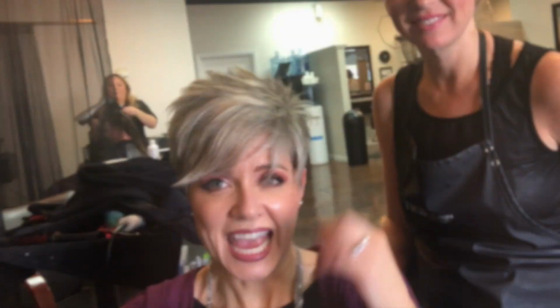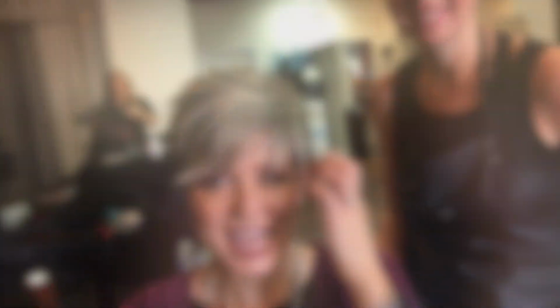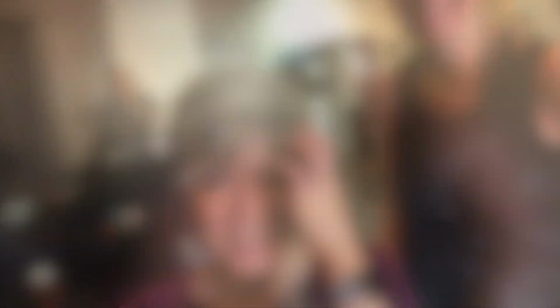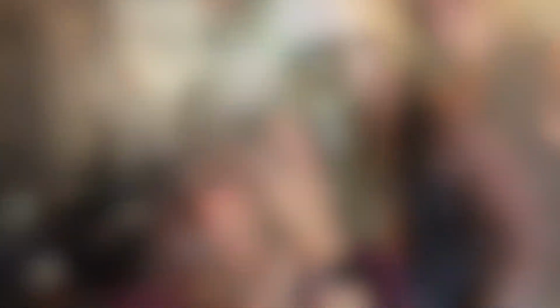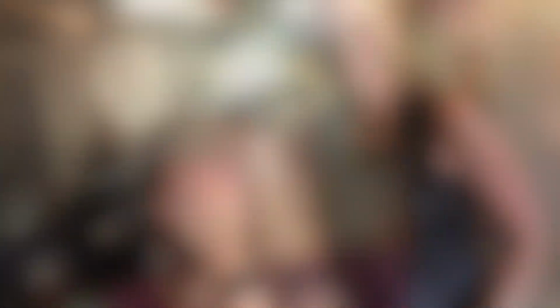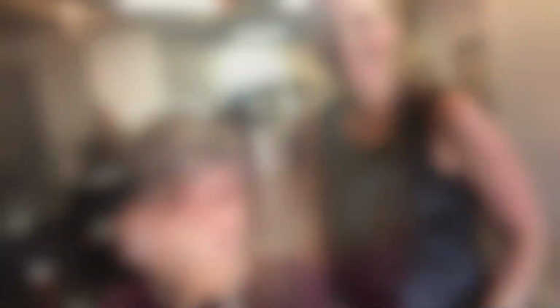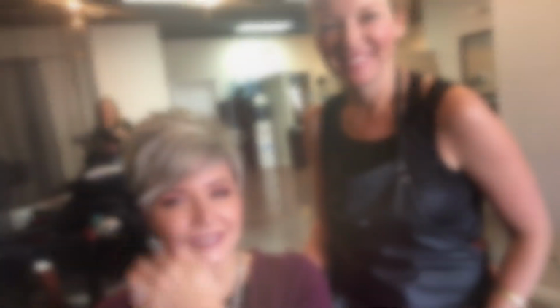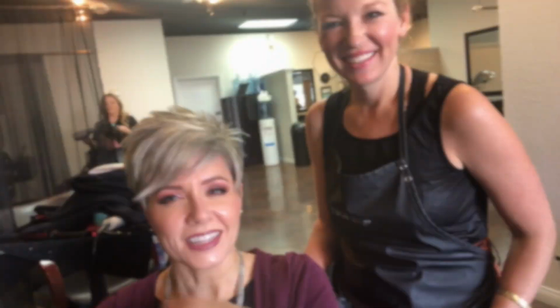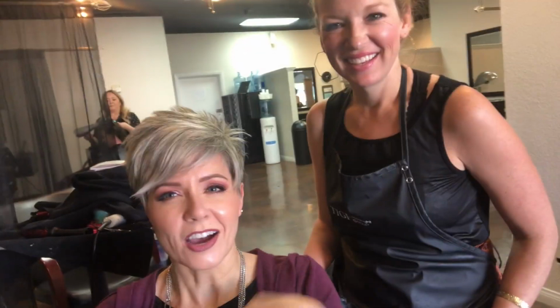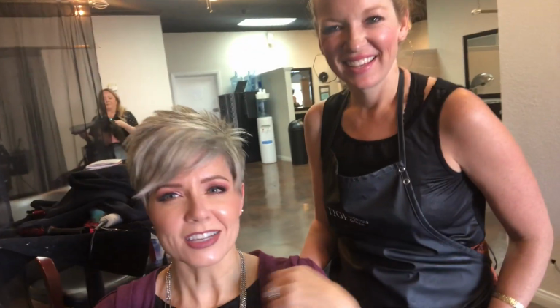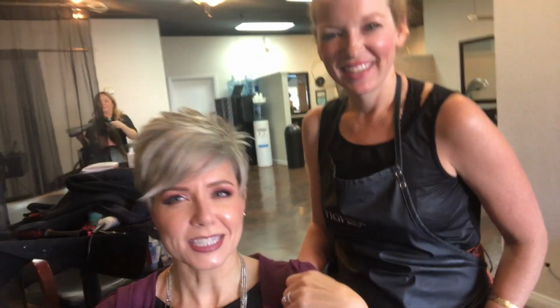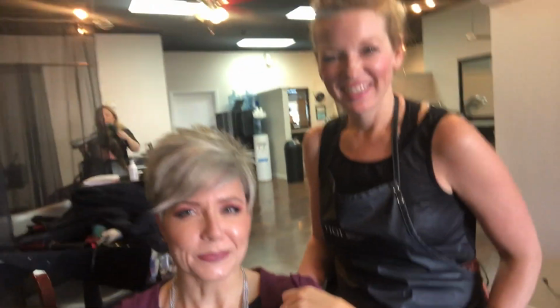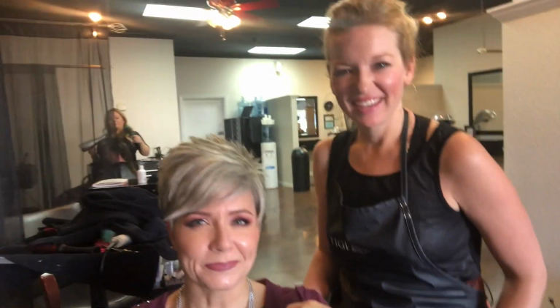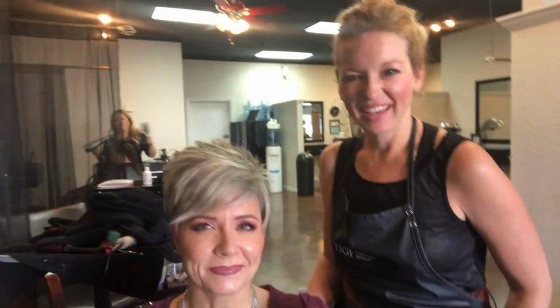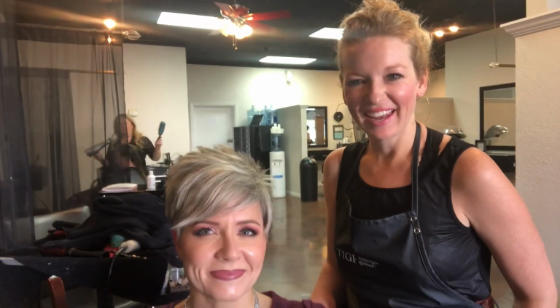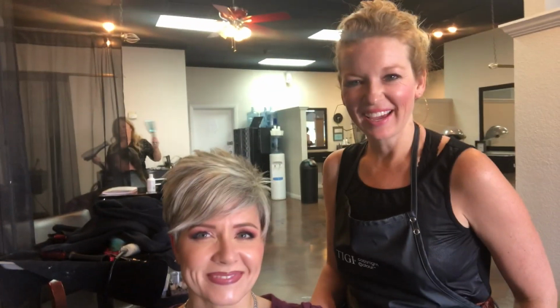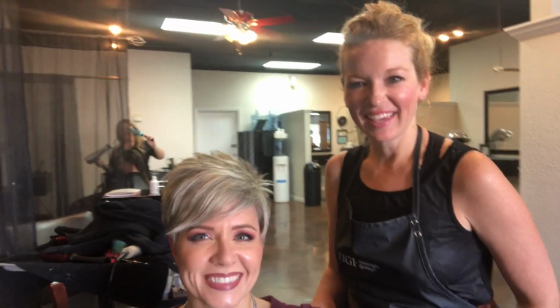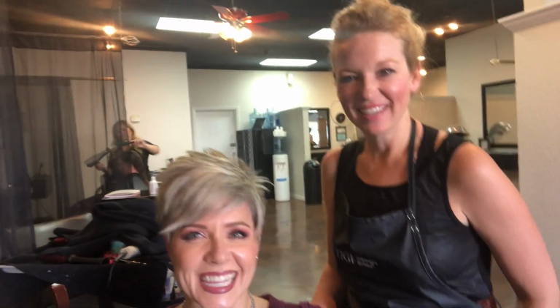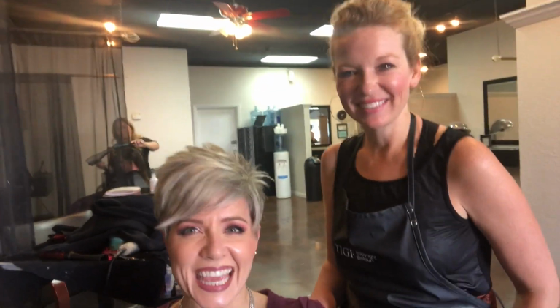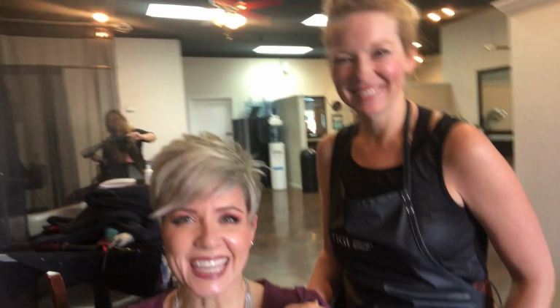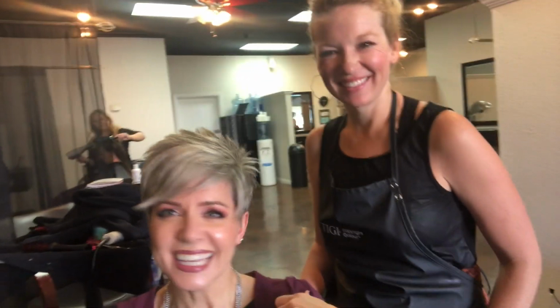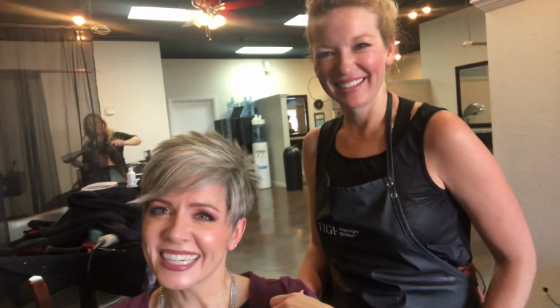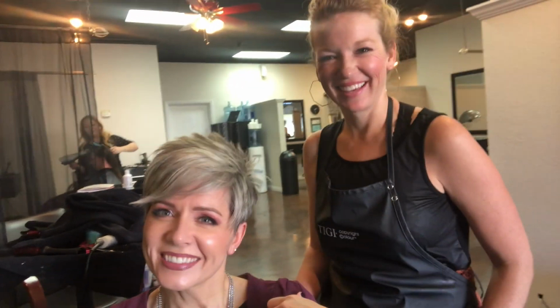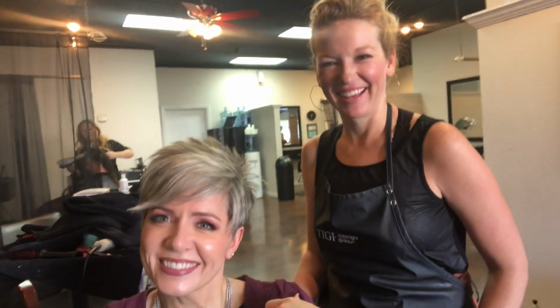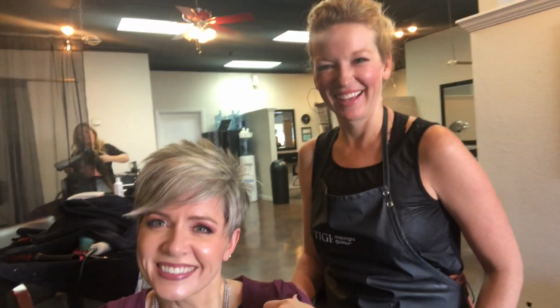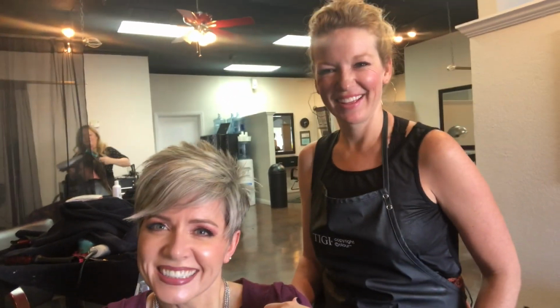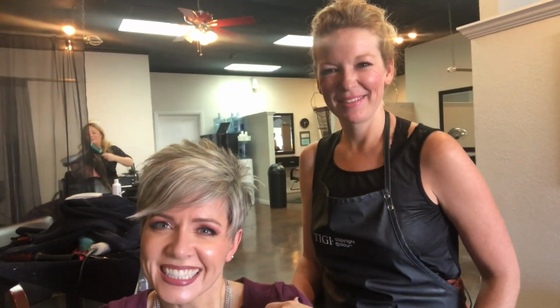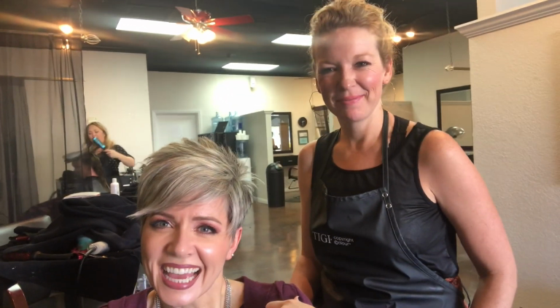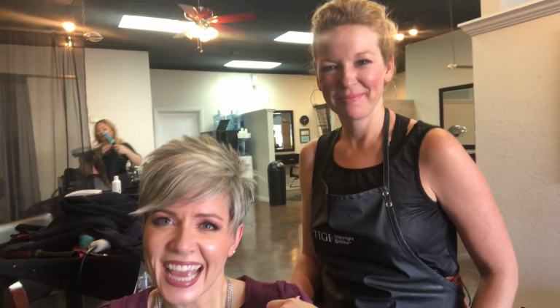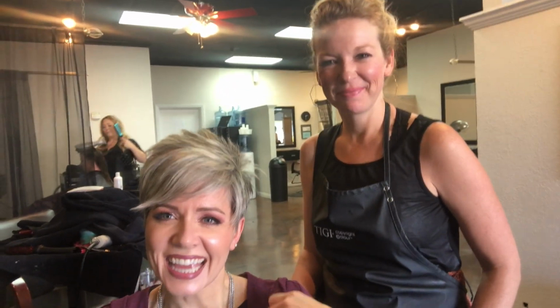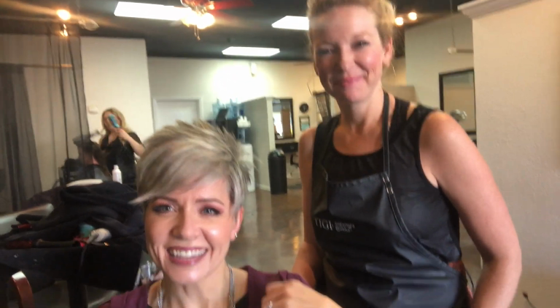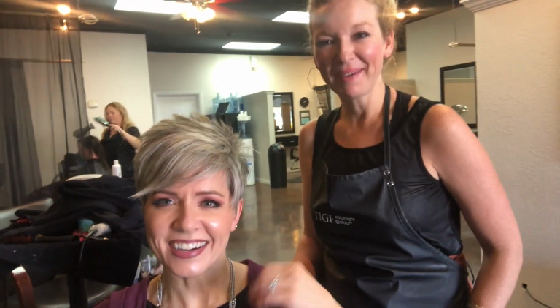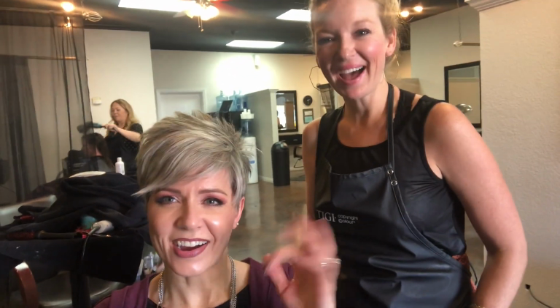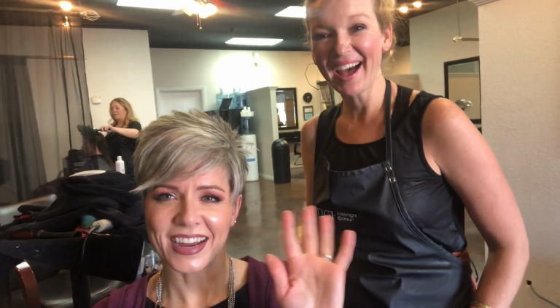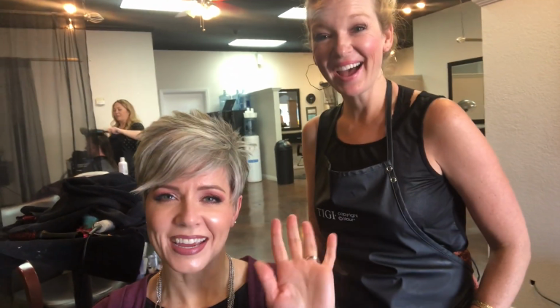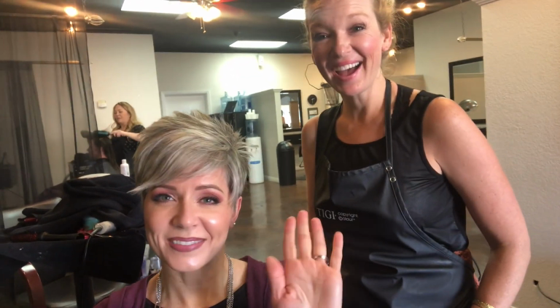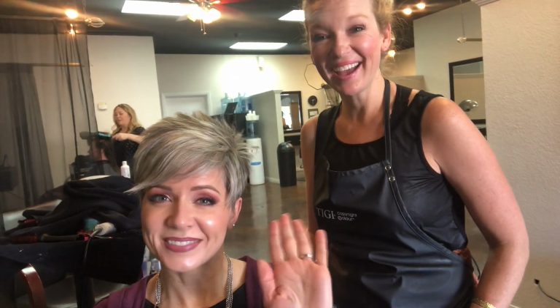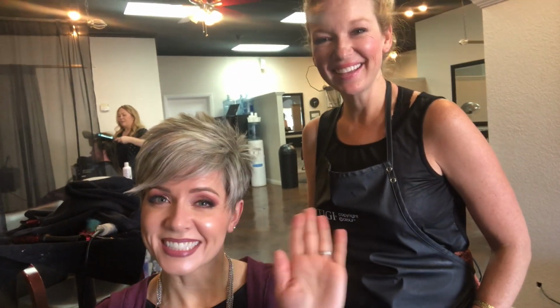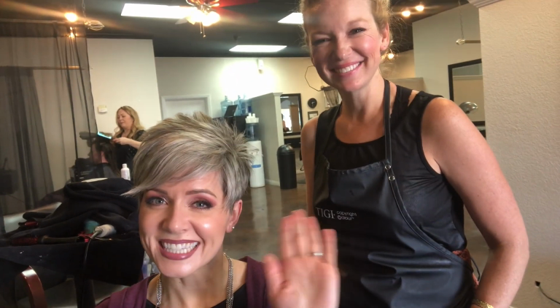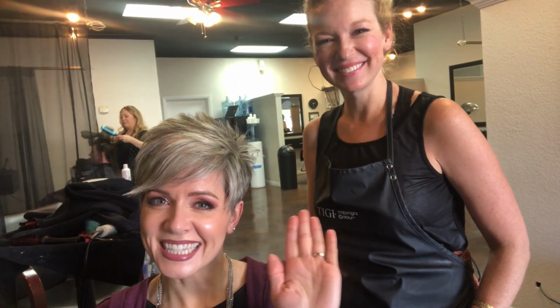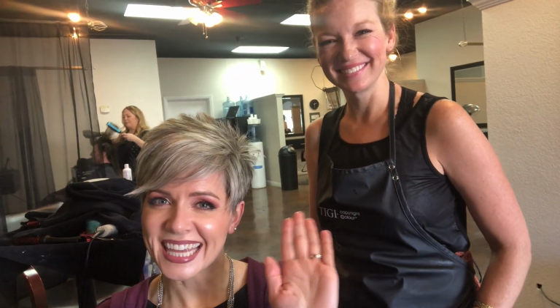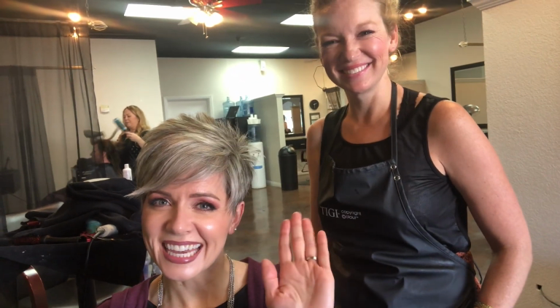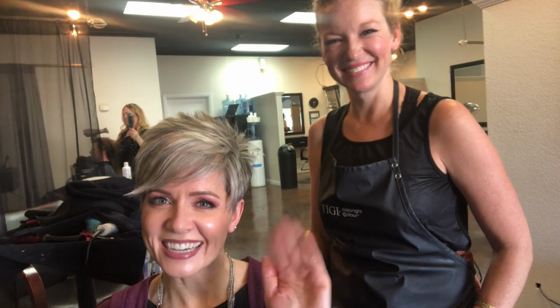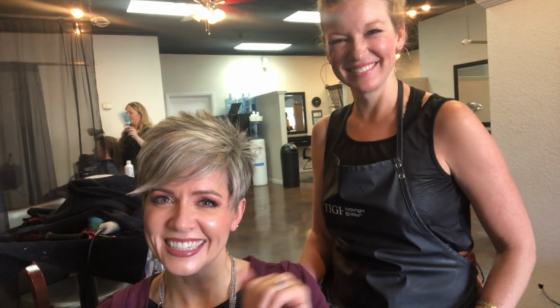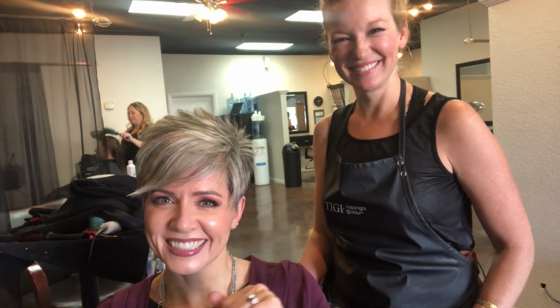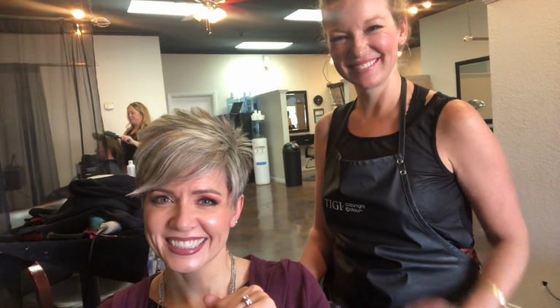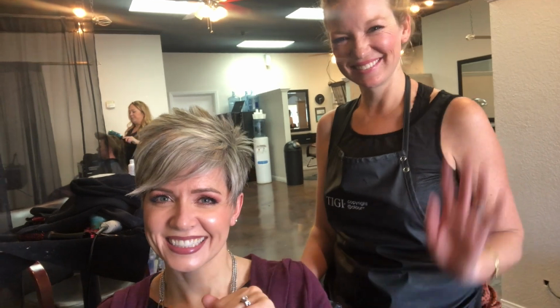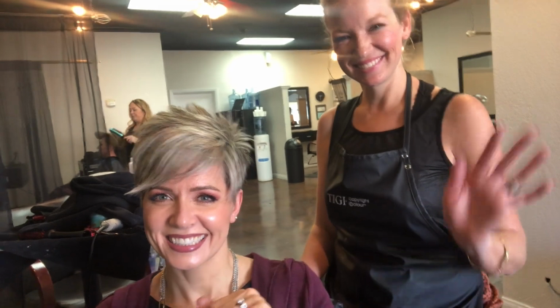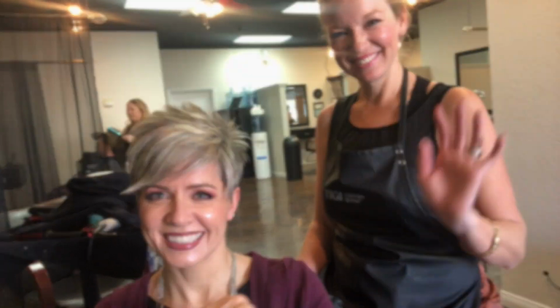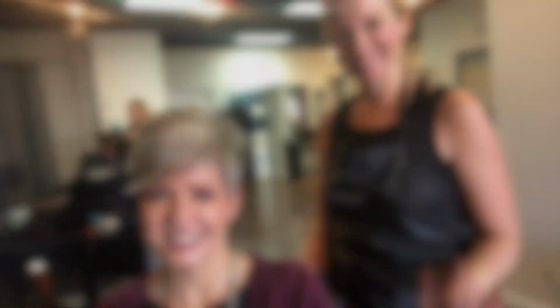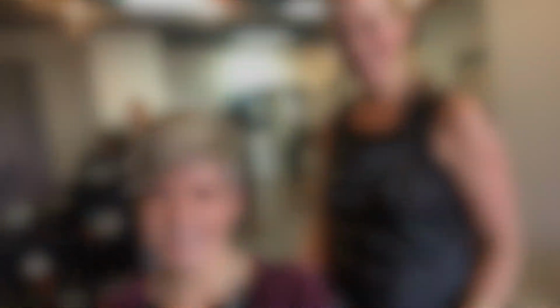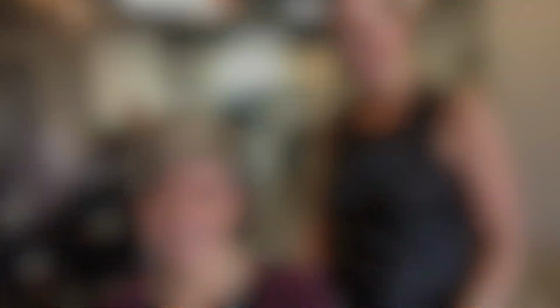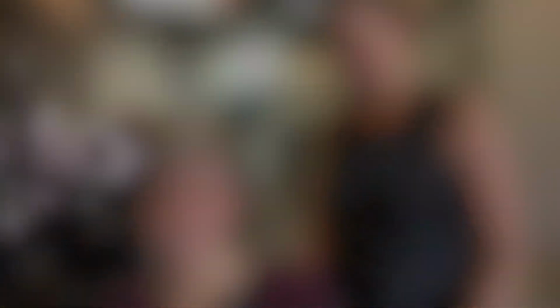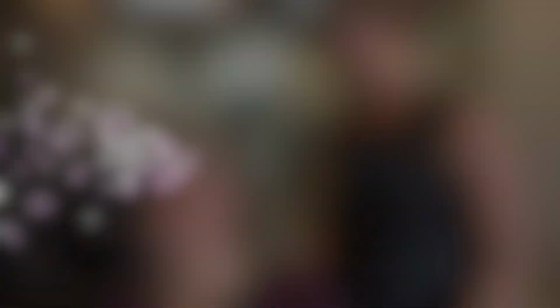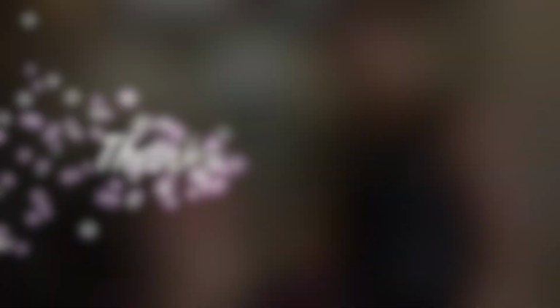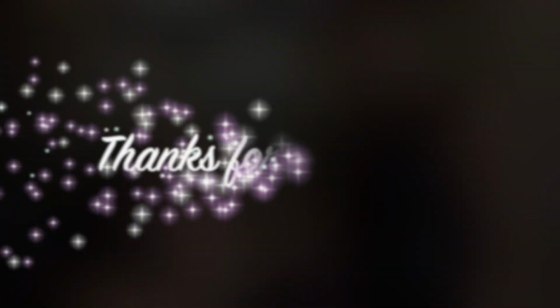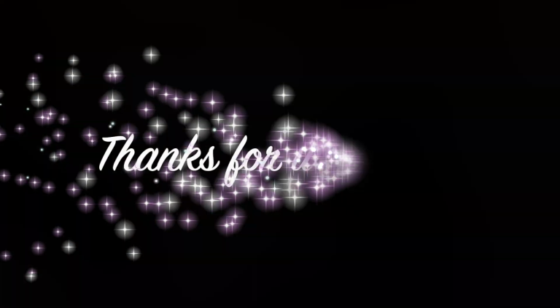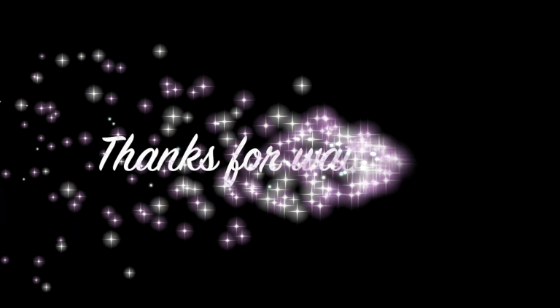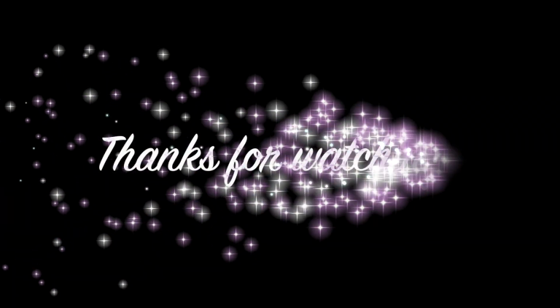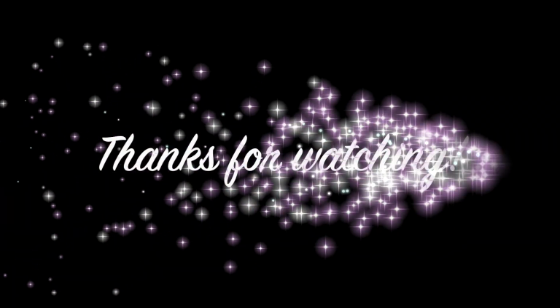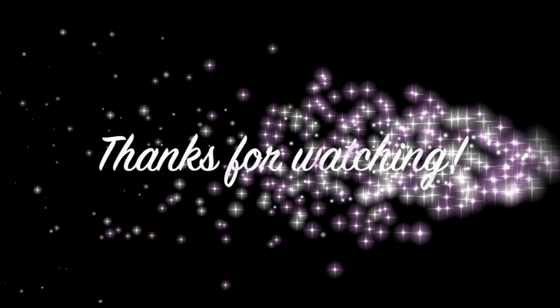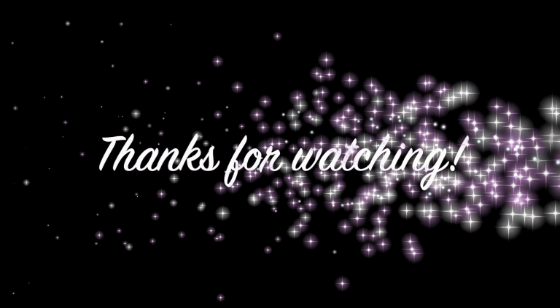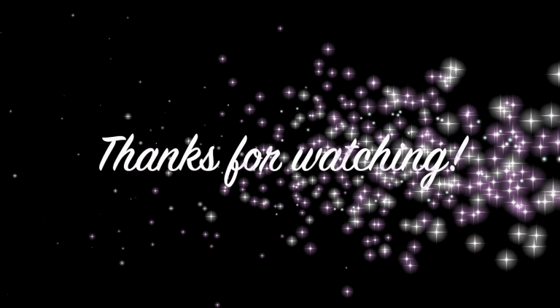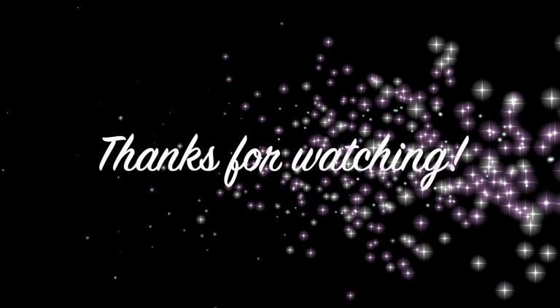Thanks! Awesome. I like it. Thank you. Yay! Bye. Later. Bye.